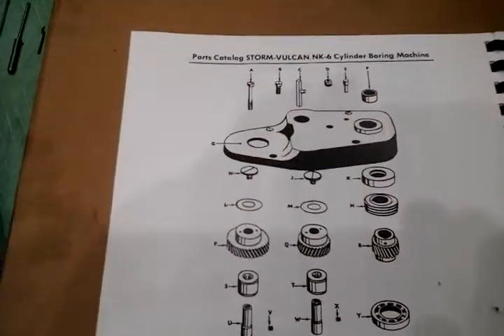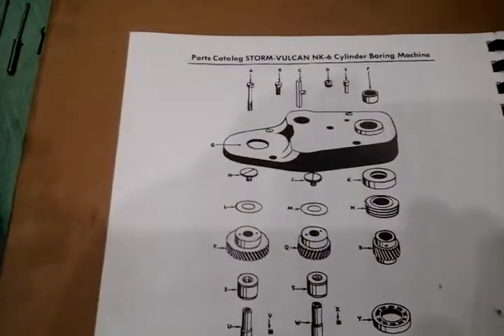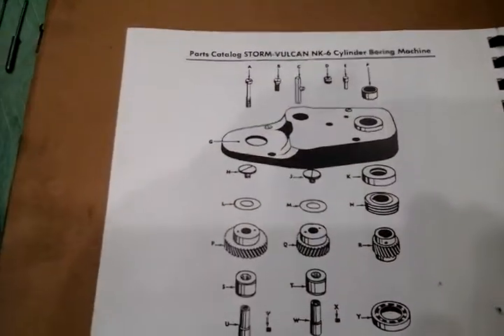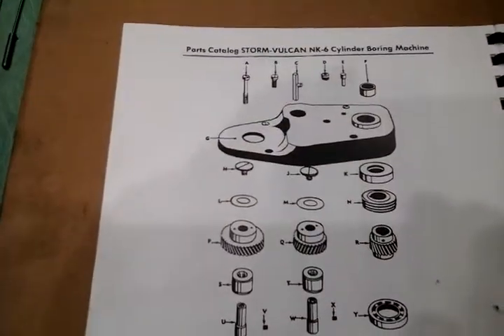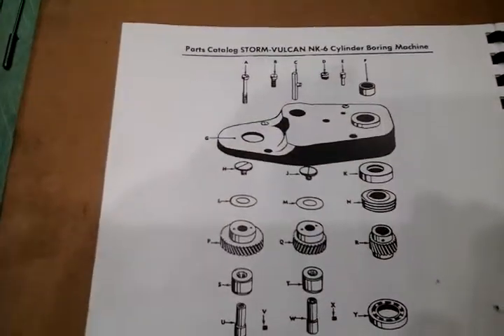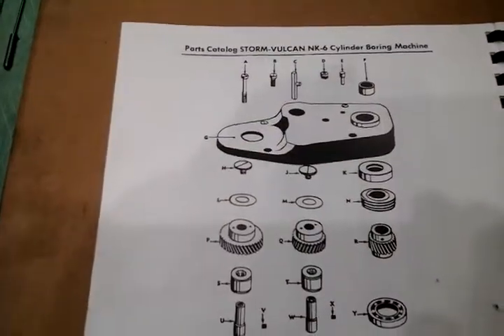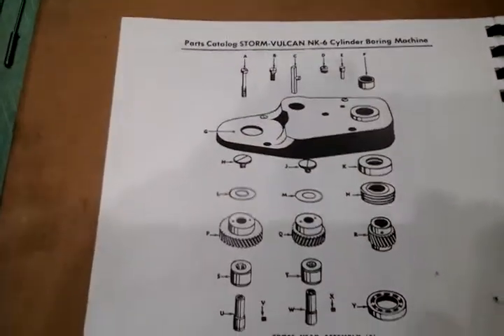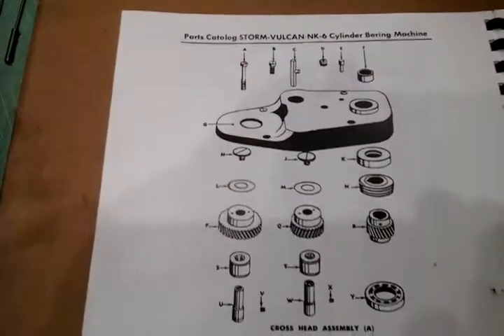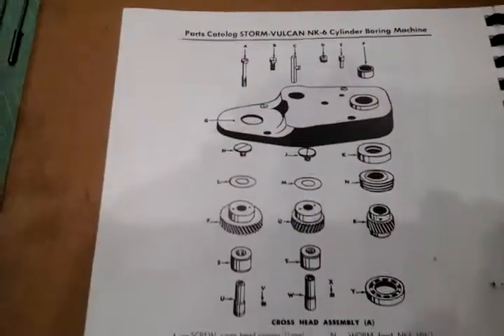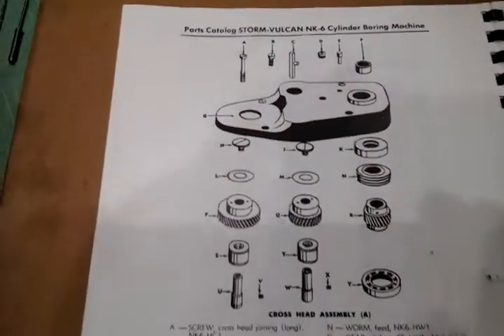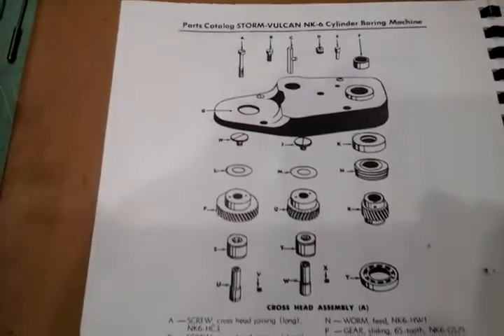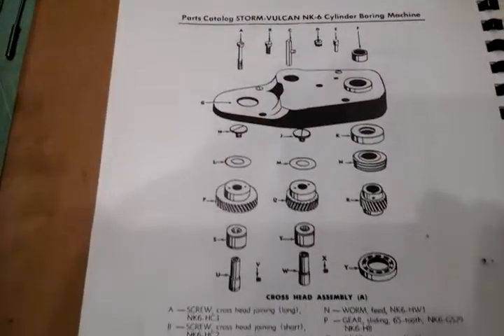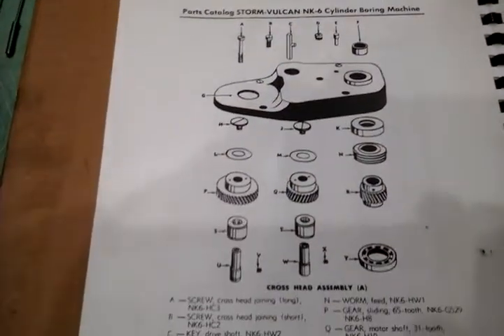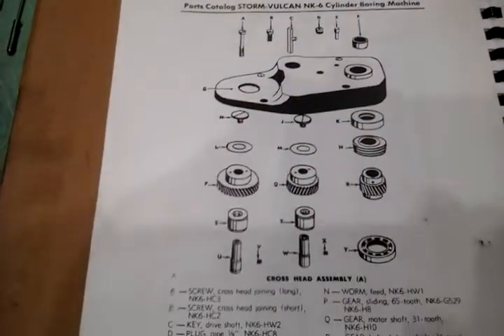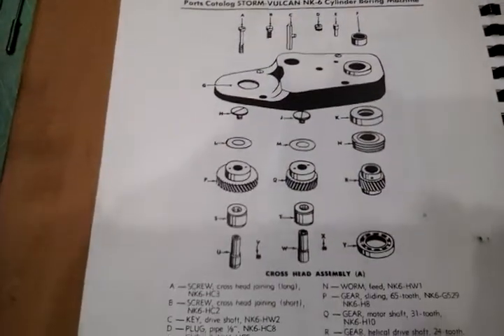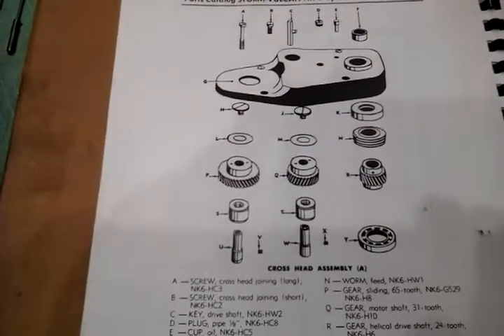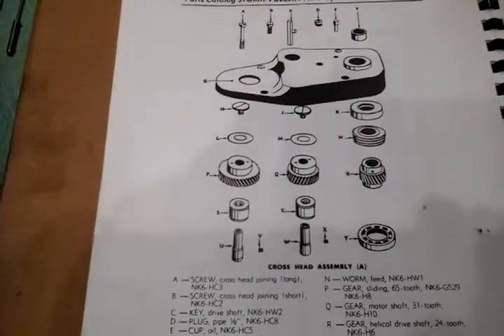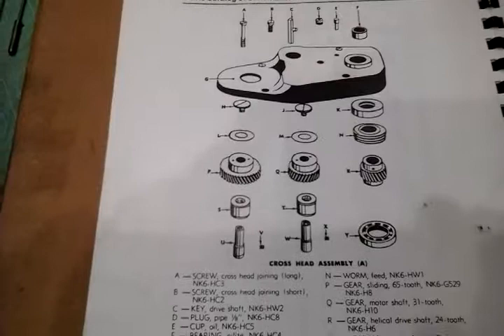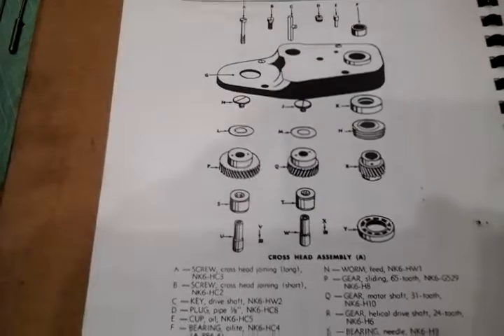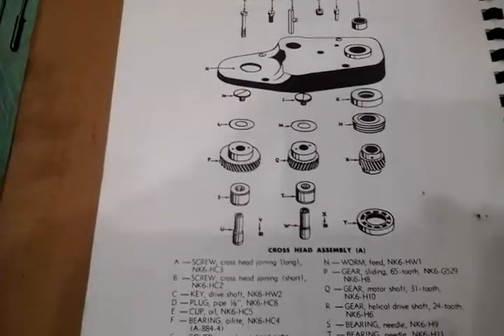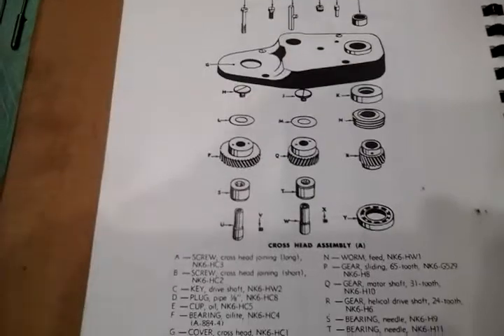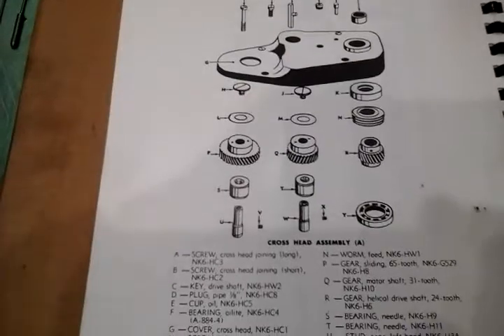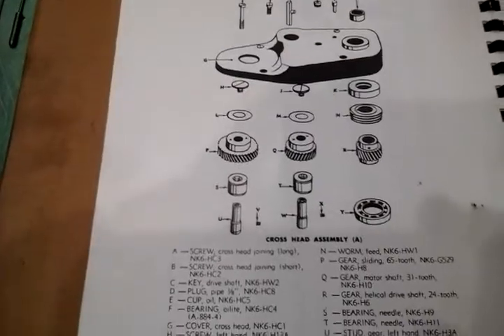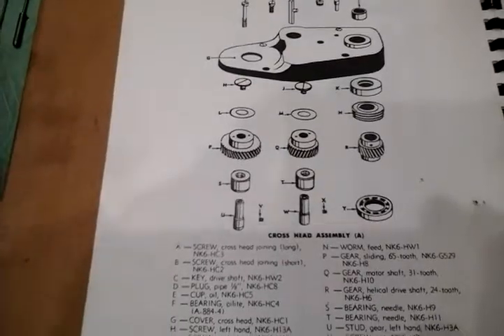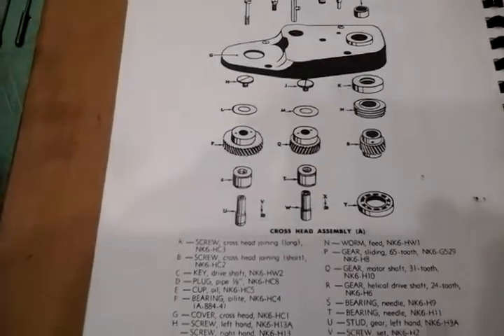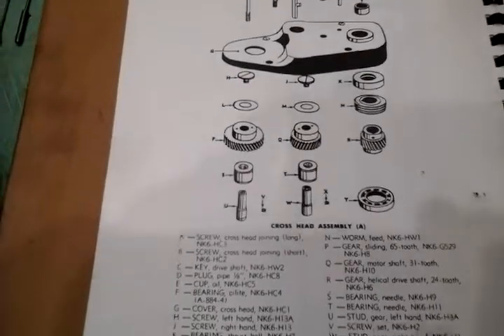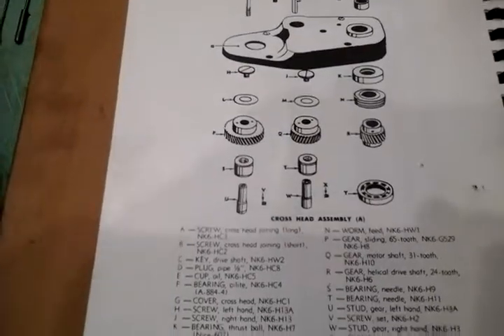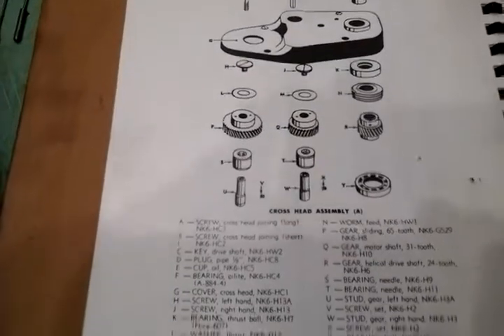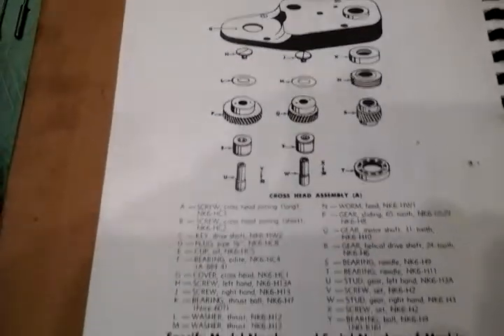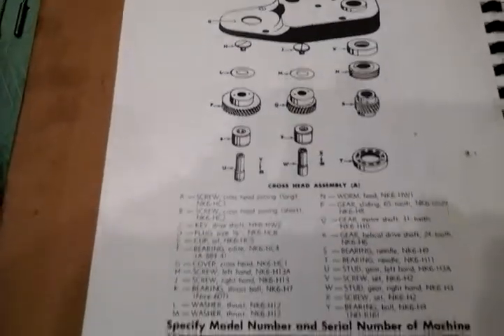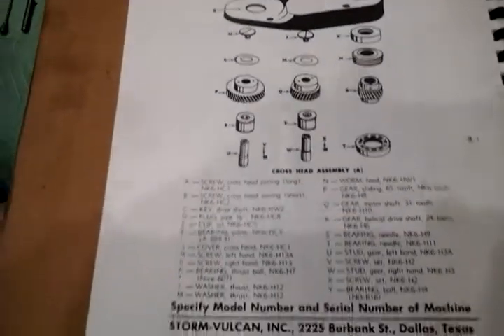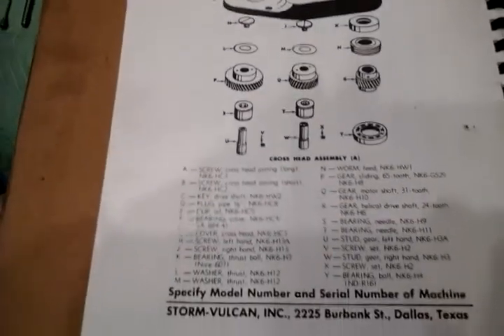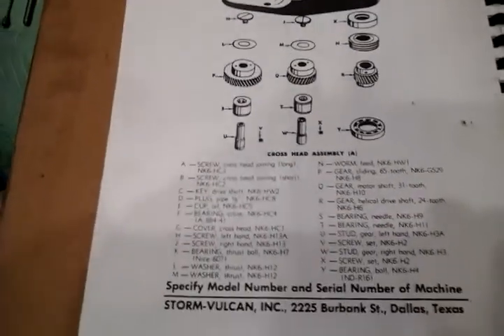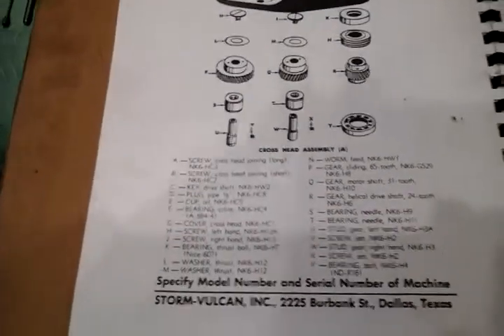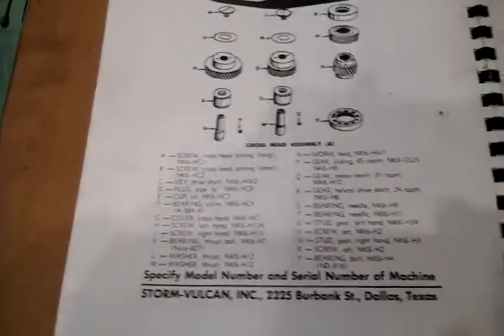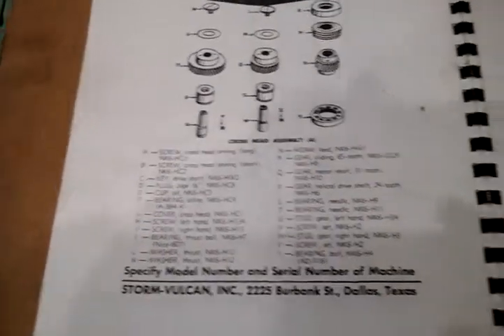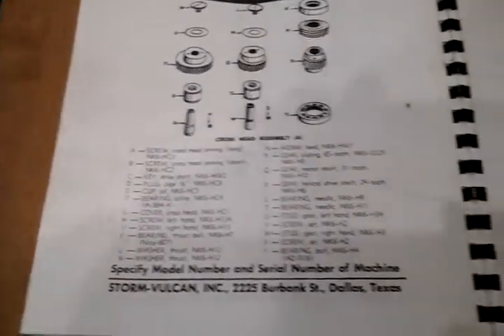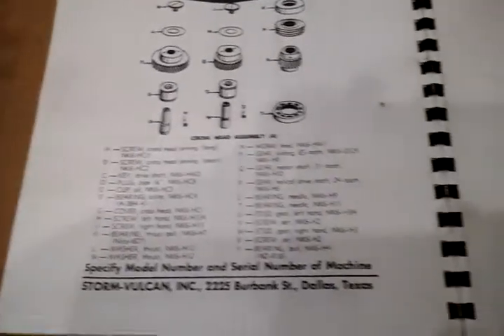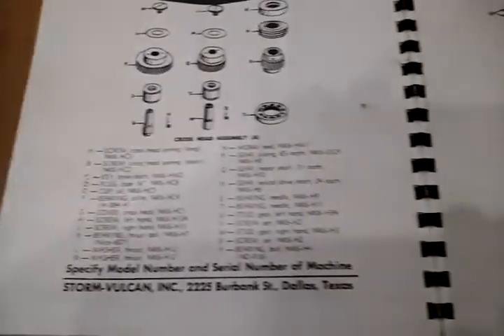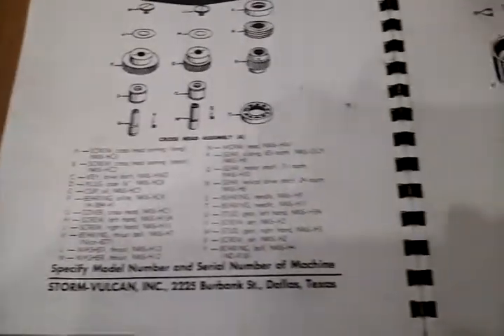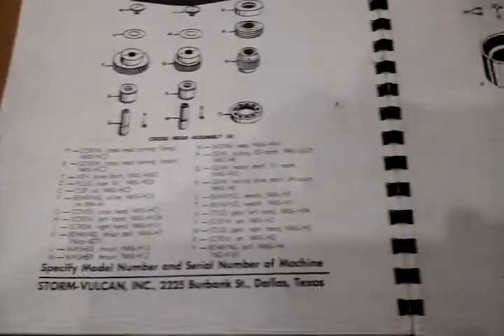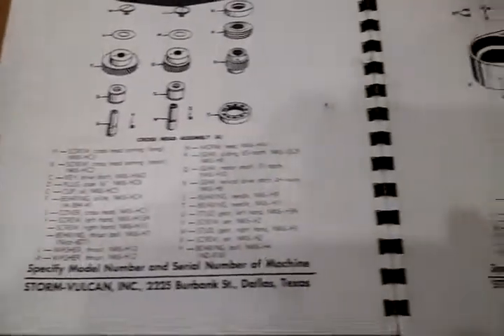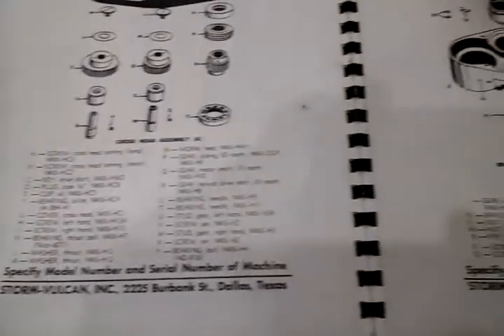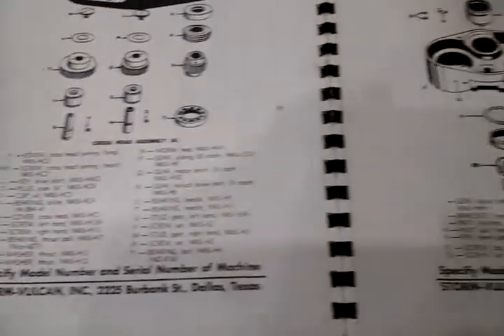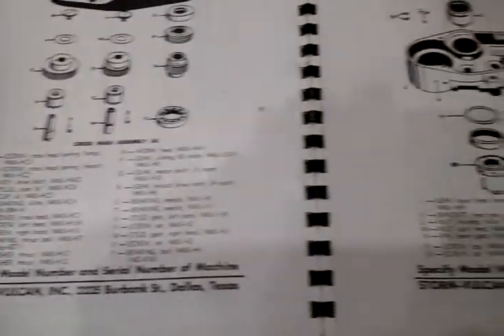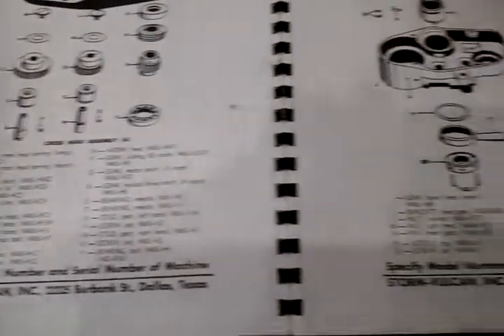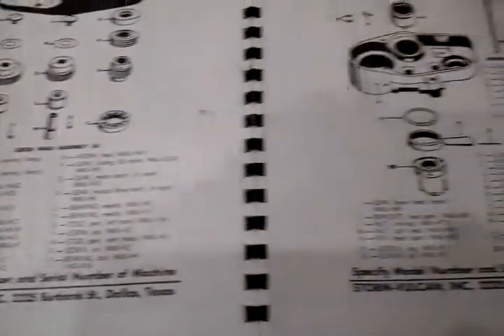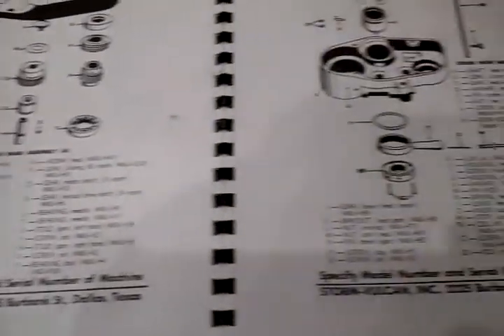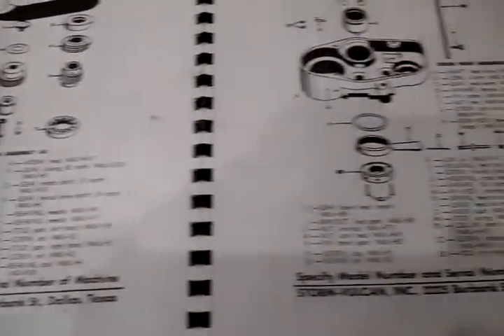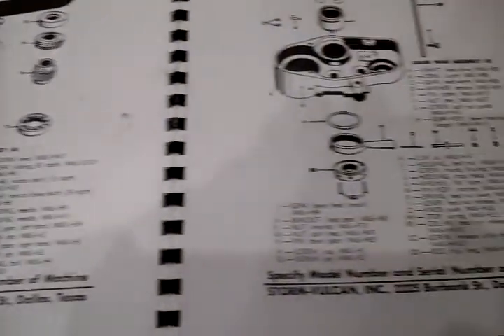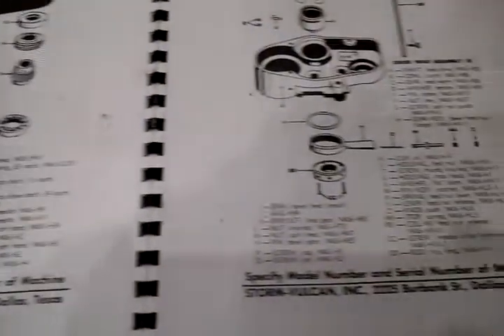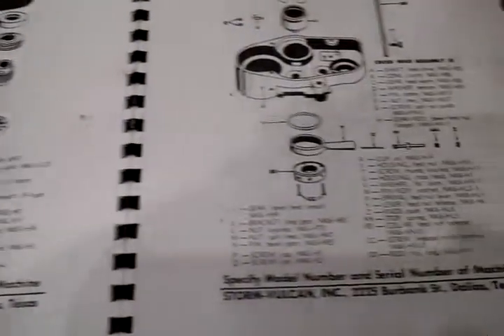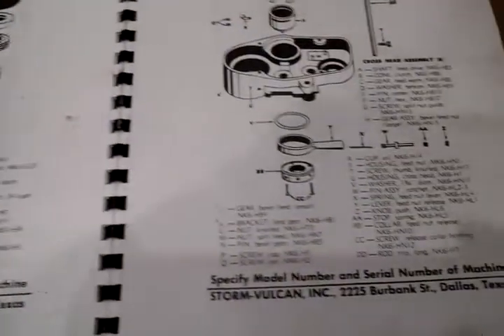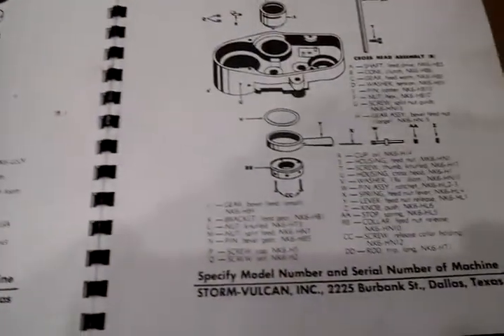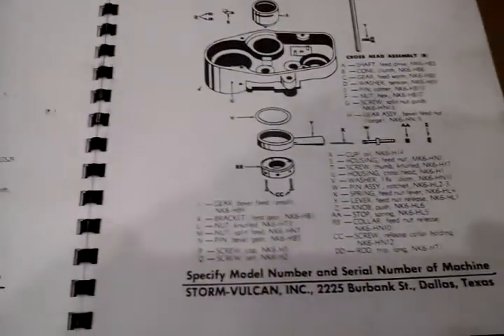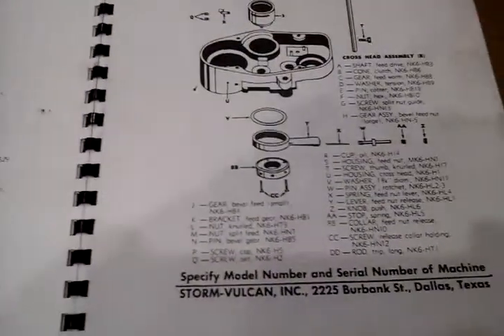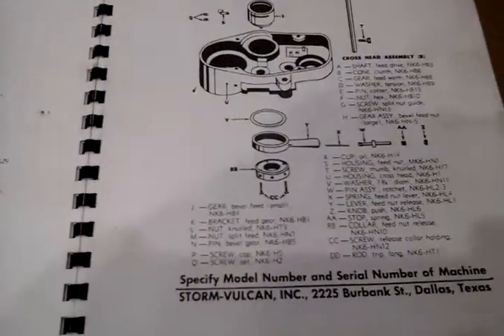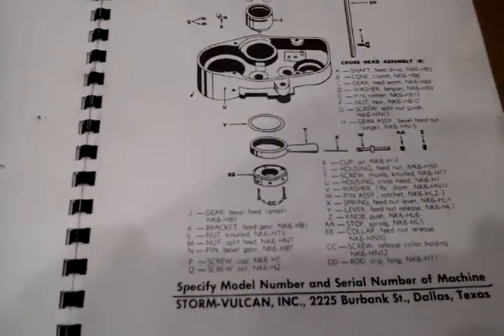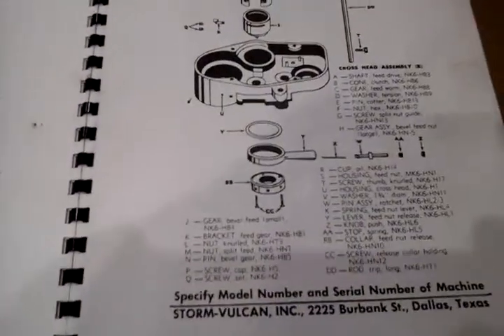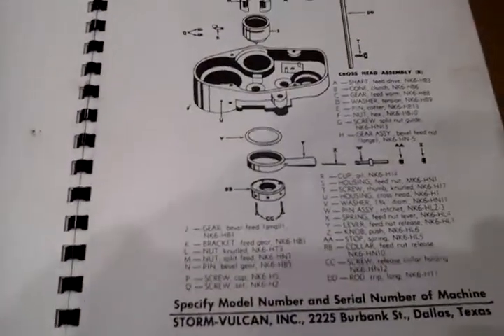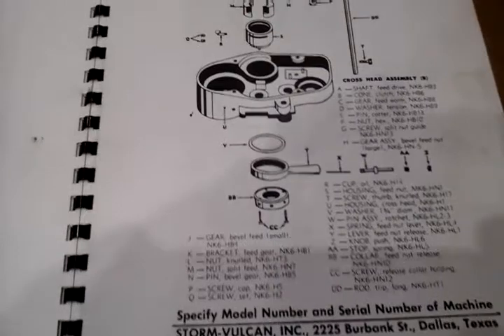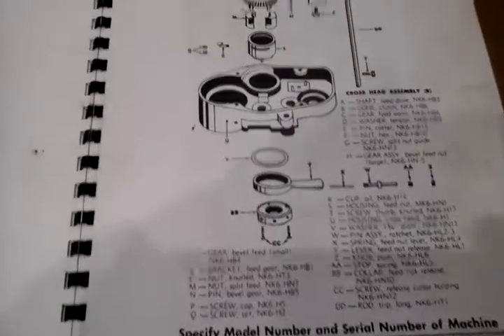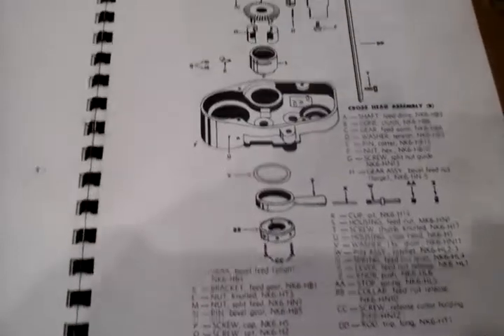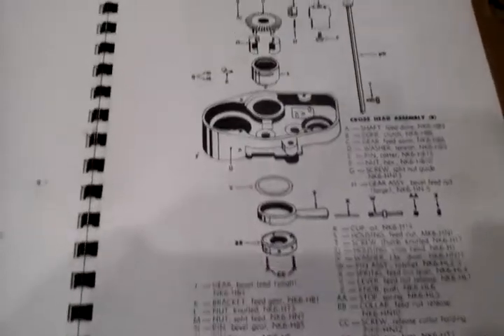As mentioned earlier, all of the gears and bearings looked in very nice shape, and we don't think the item had seen much use at all.